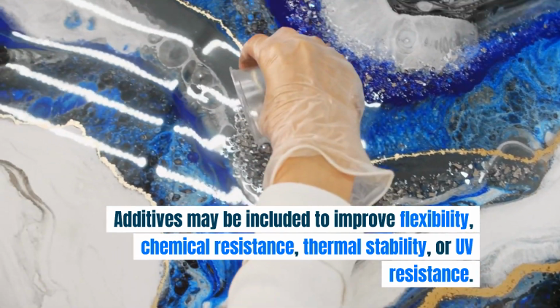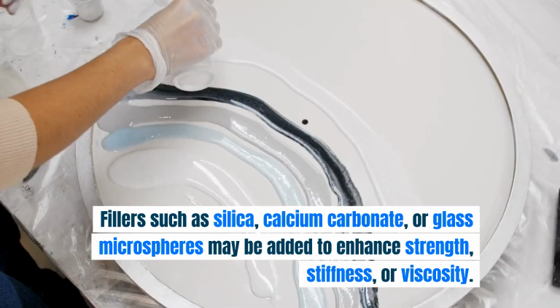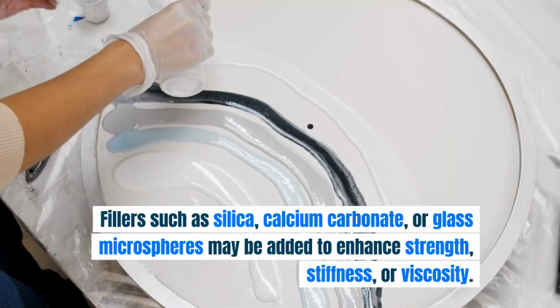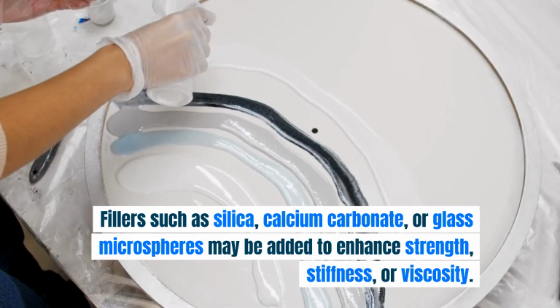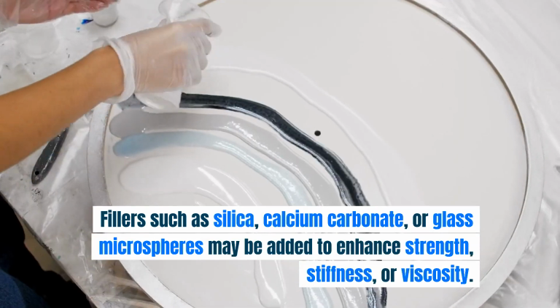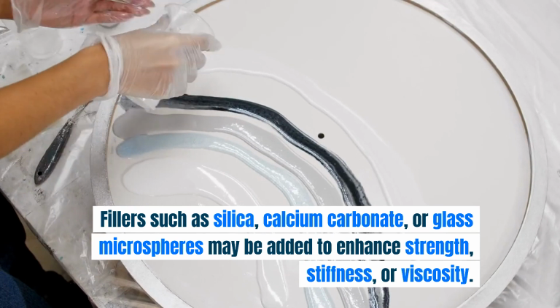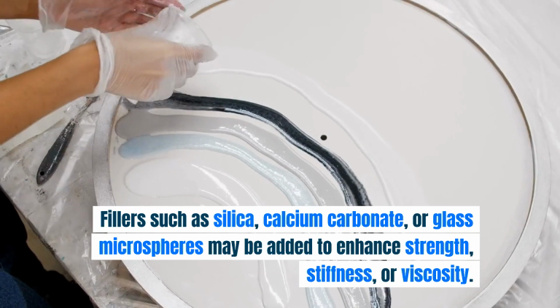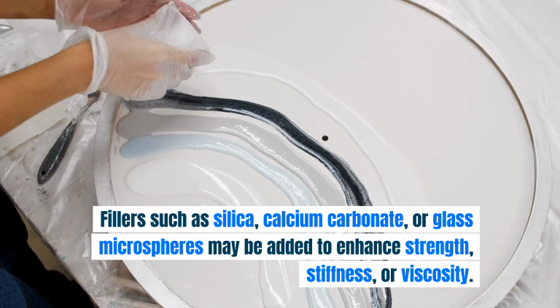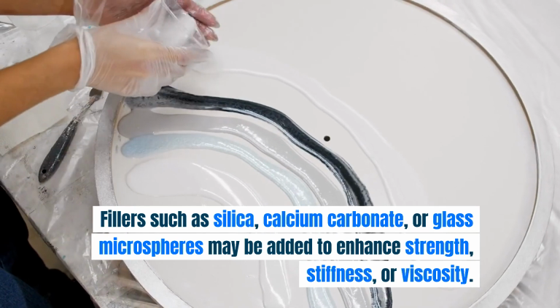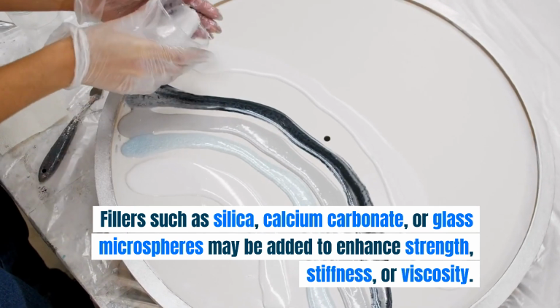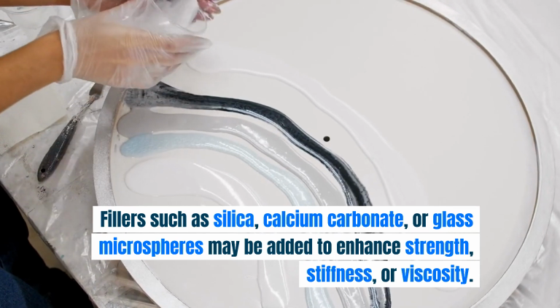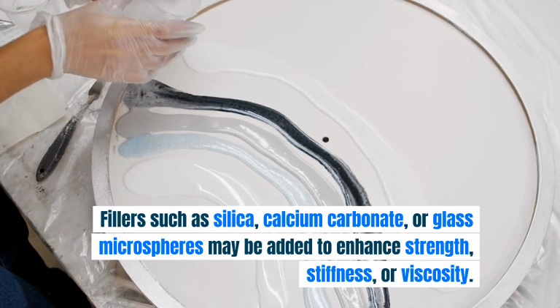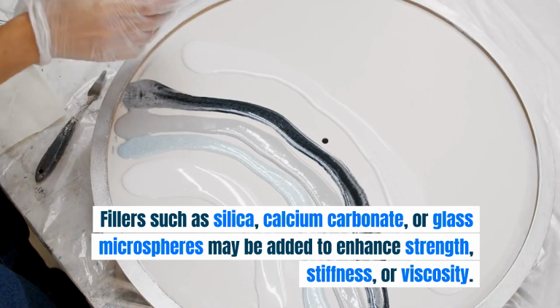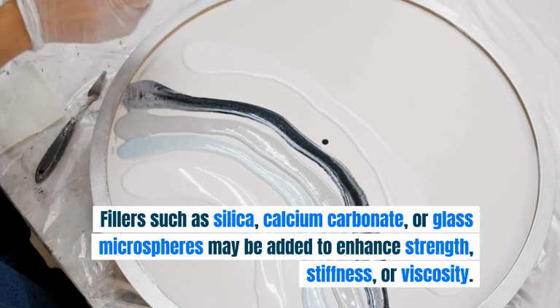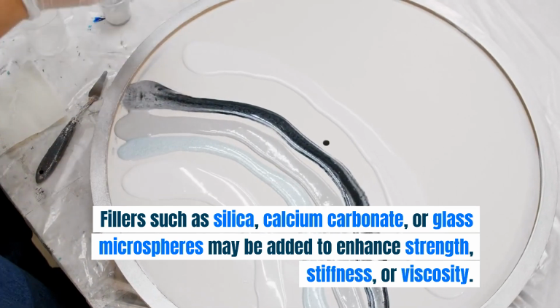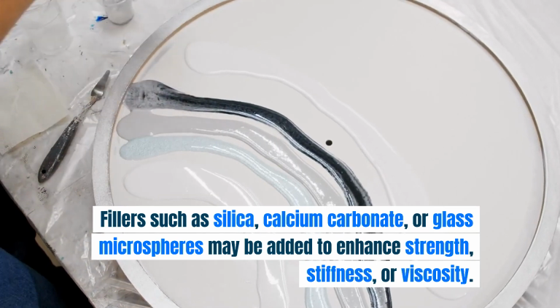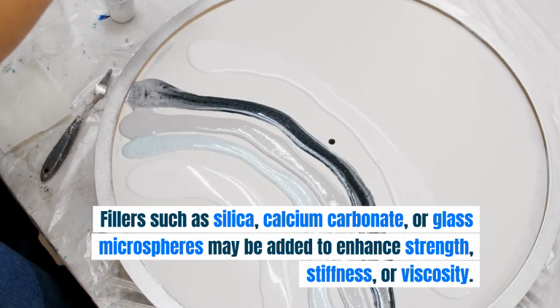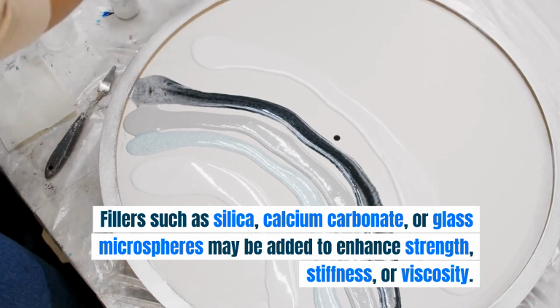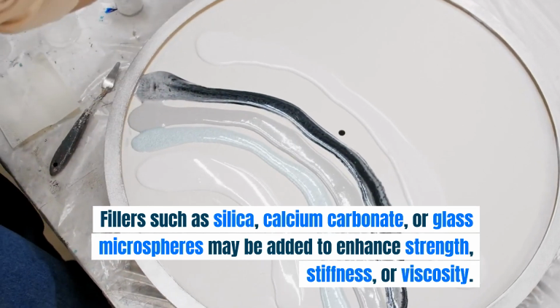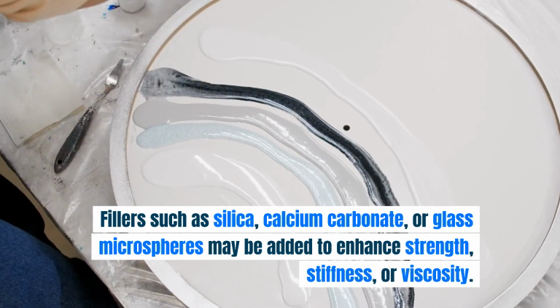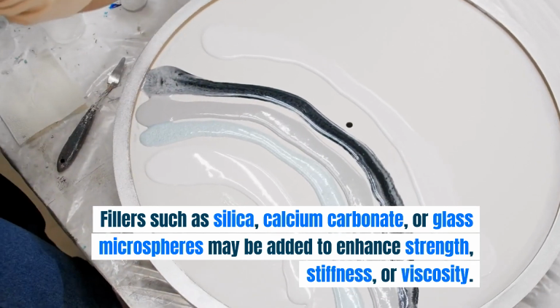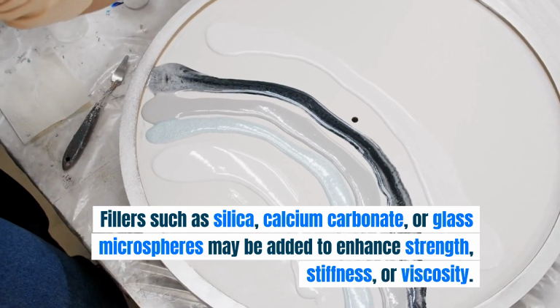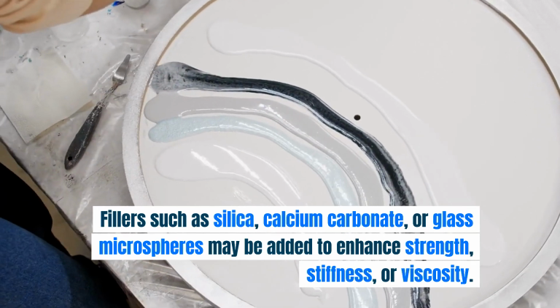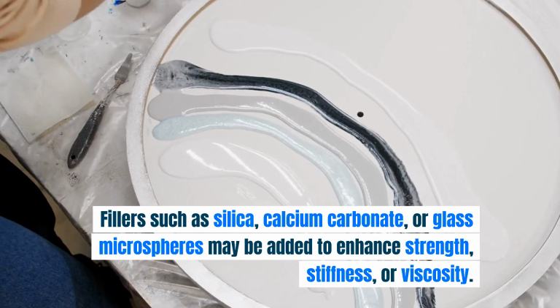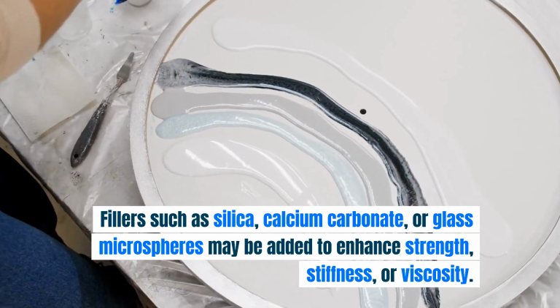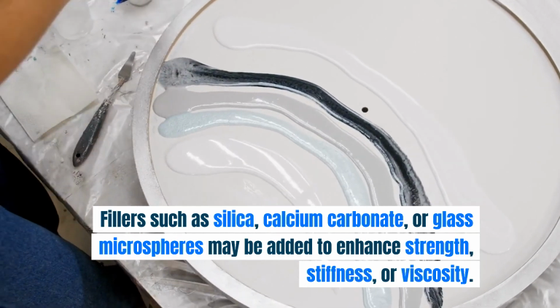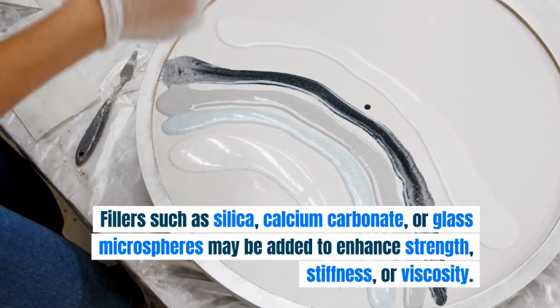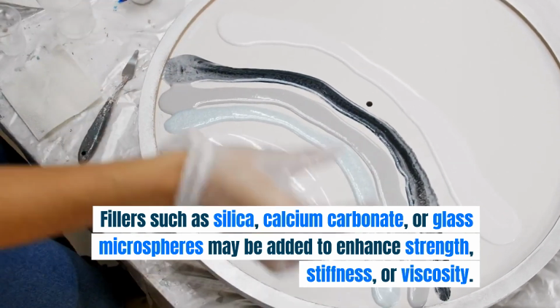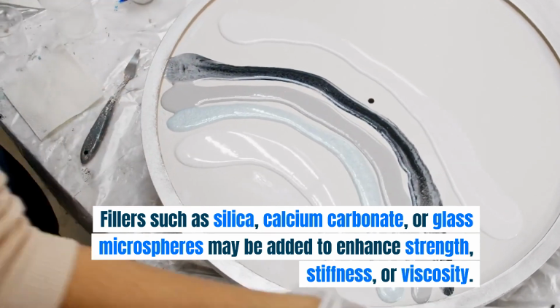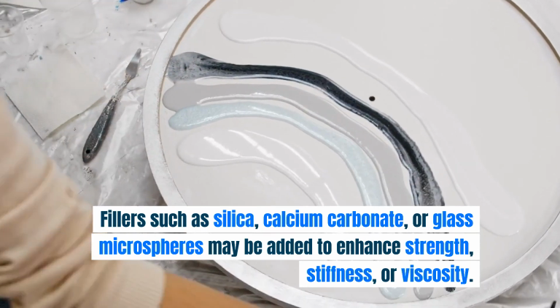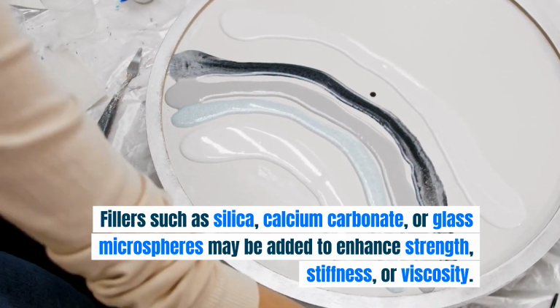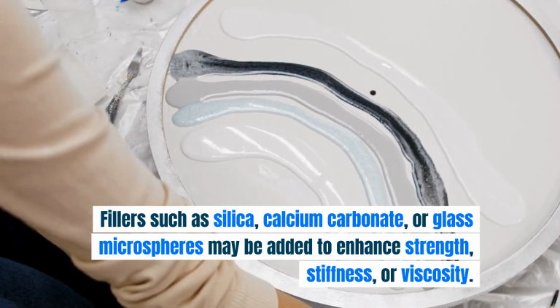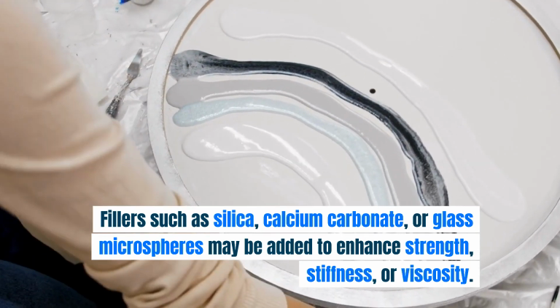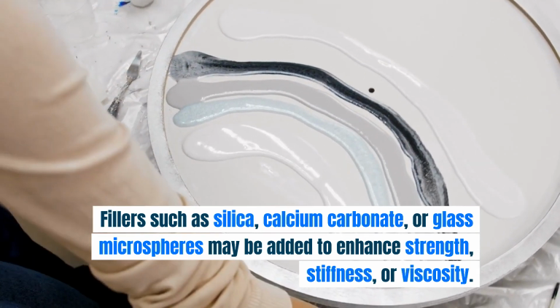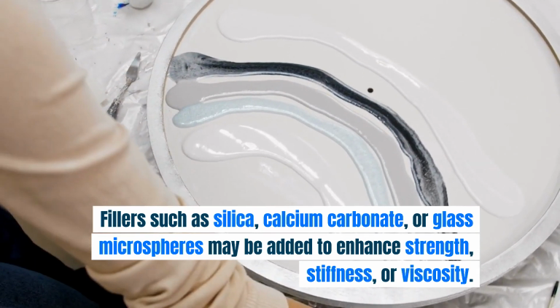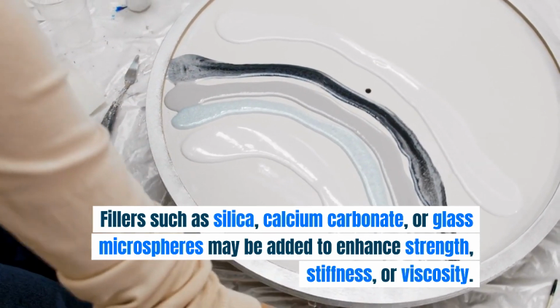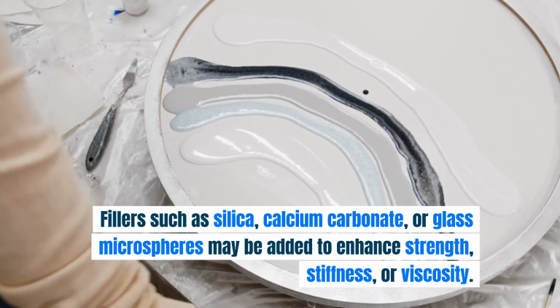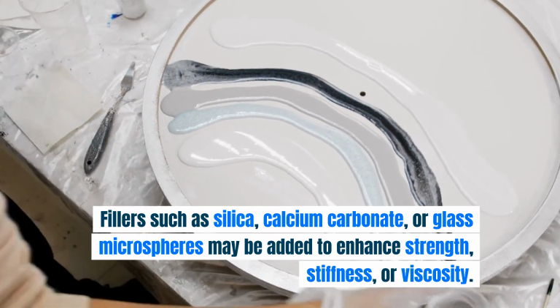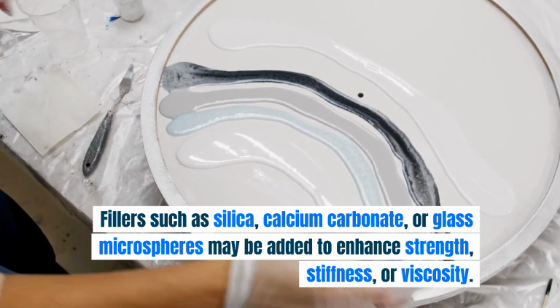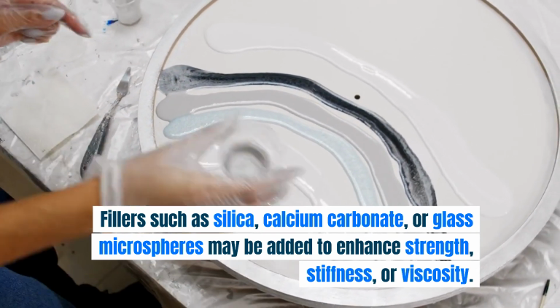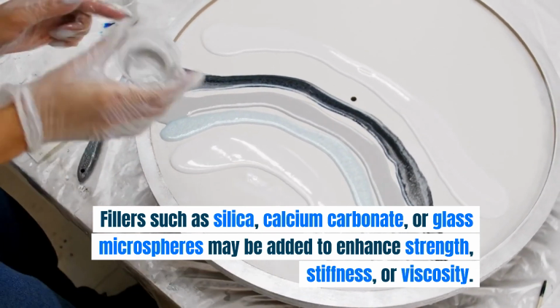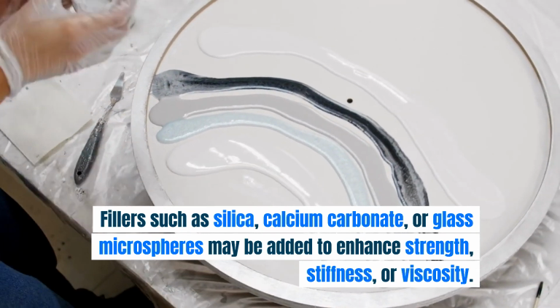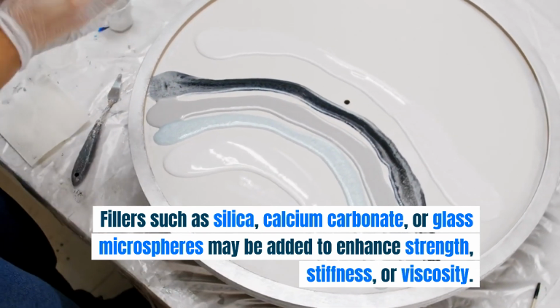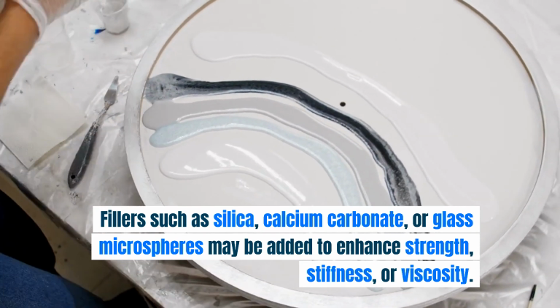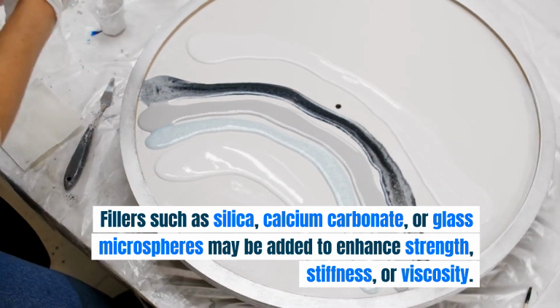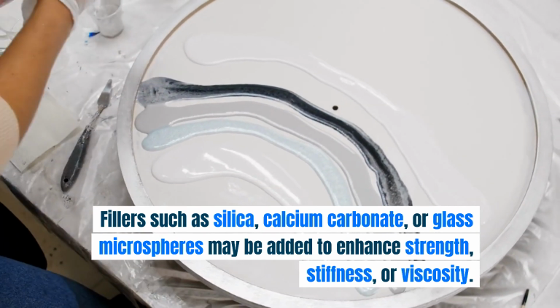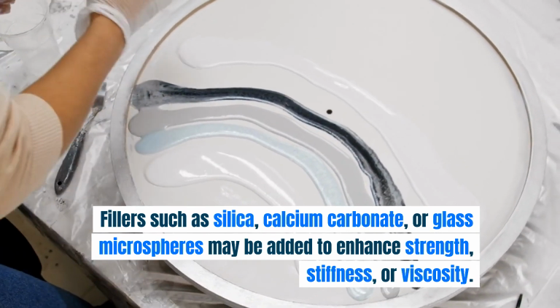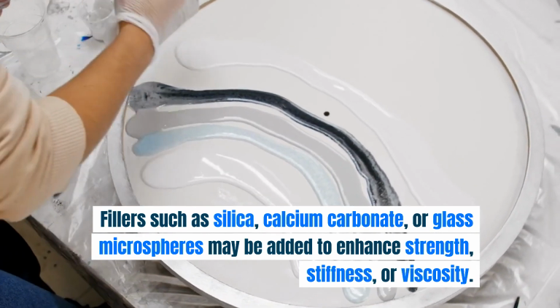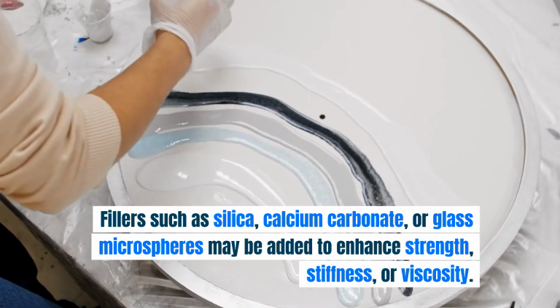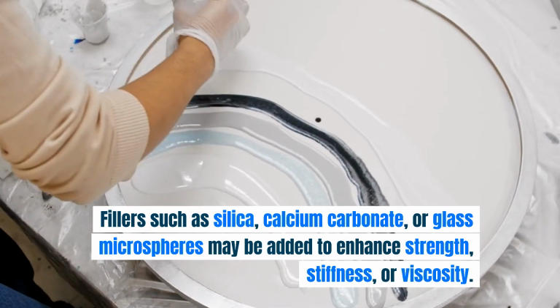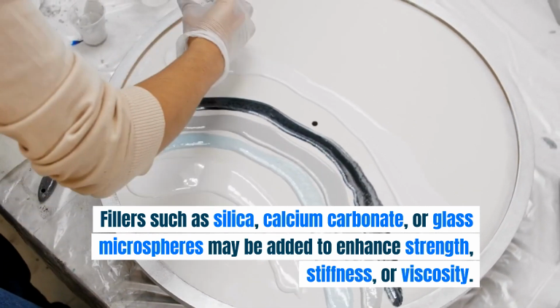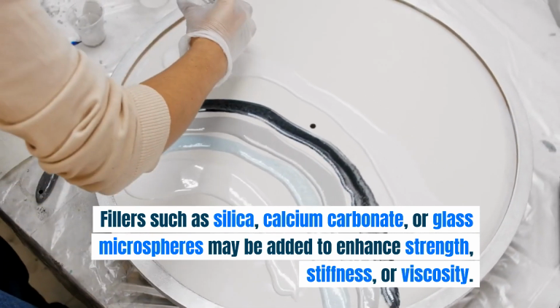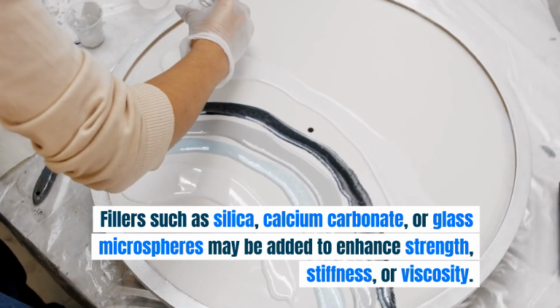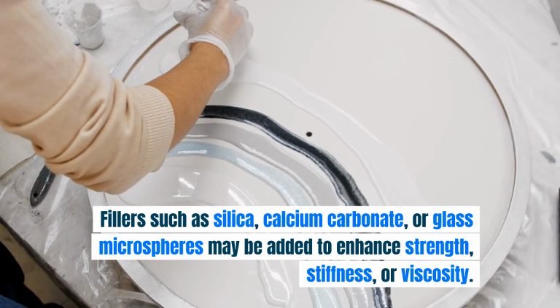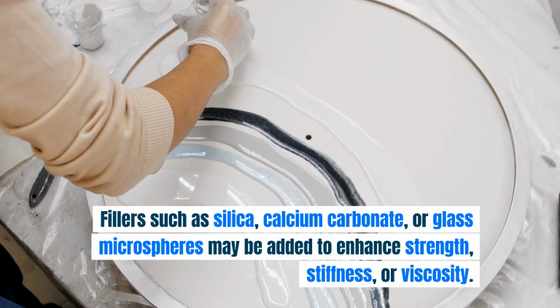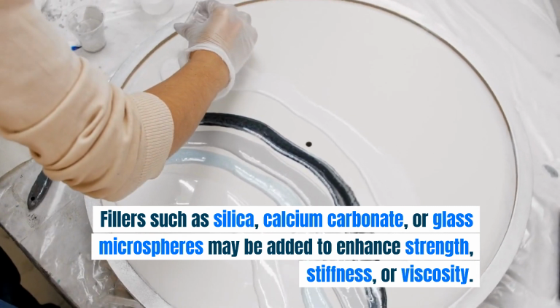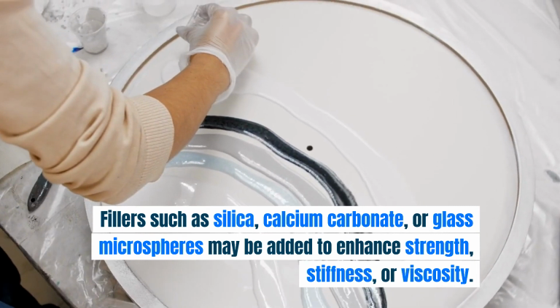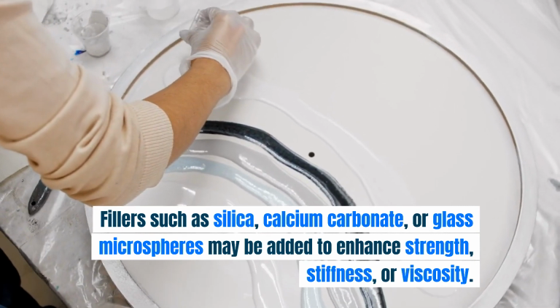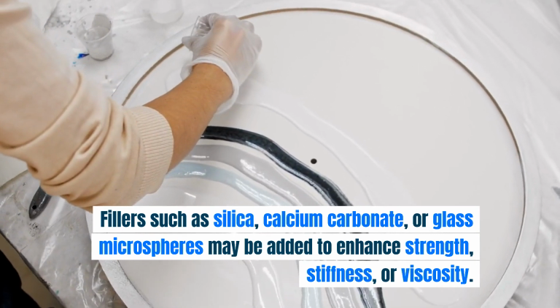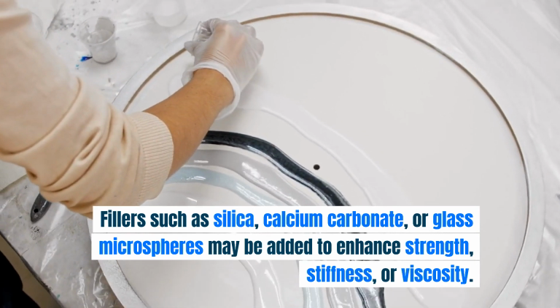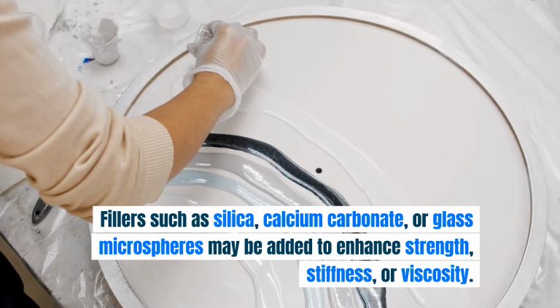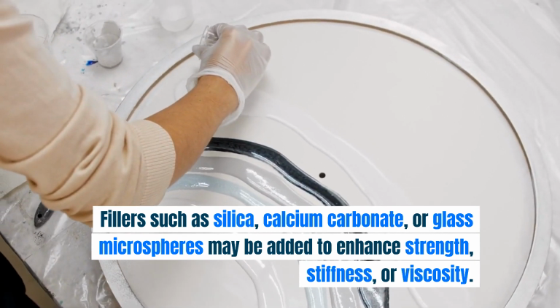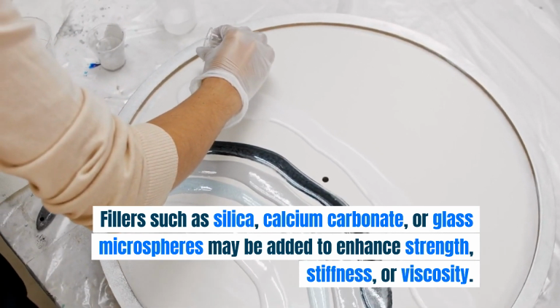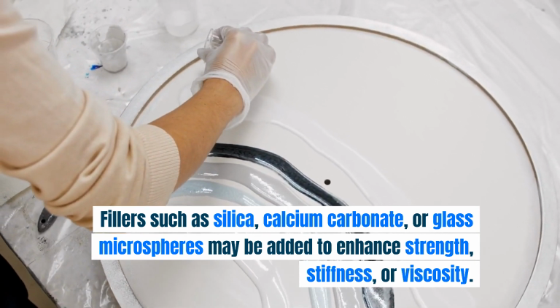Fillers such as silica, calcium carbonate, or glass microspheres may be added to enhance strength, stiffness, or viscosity.